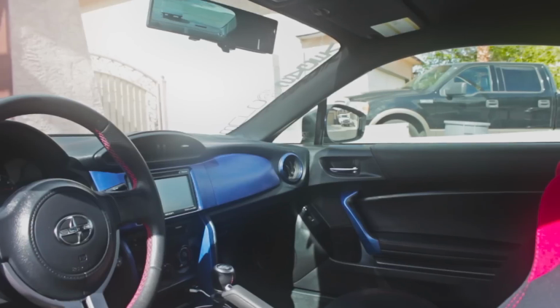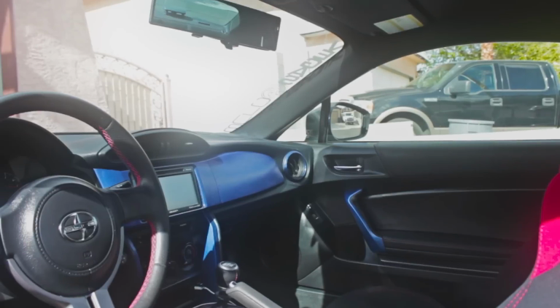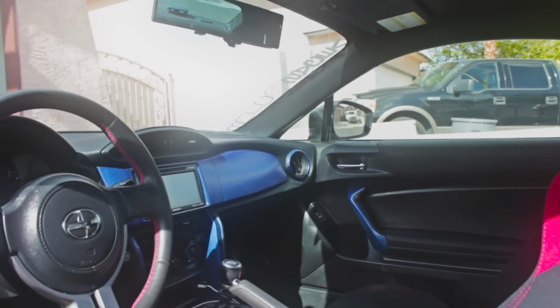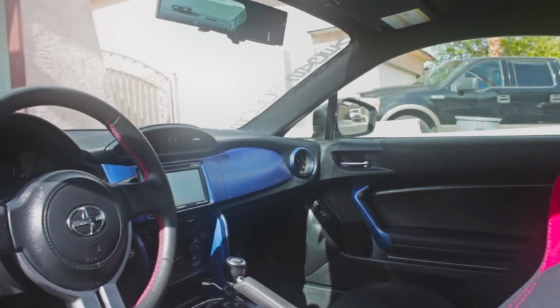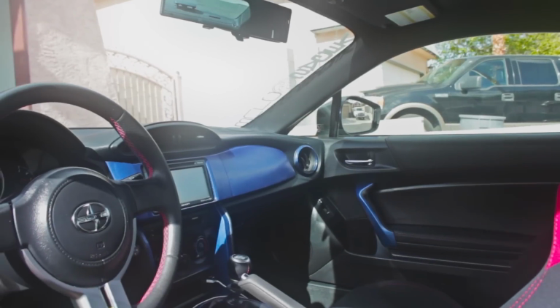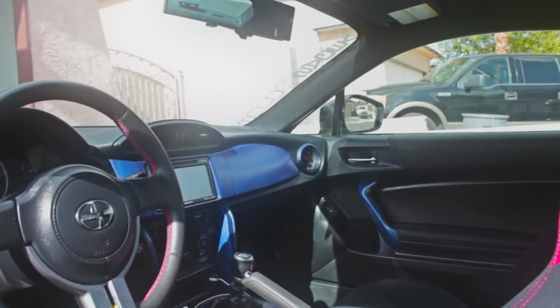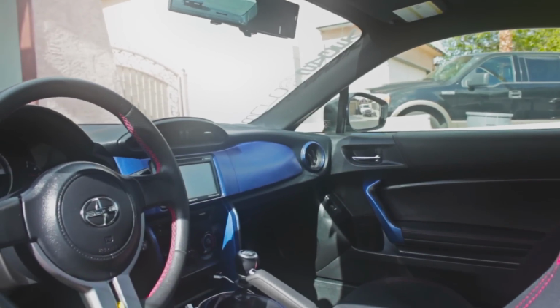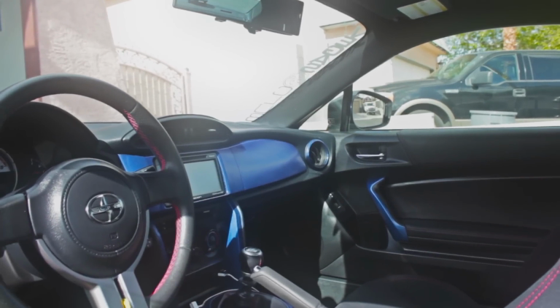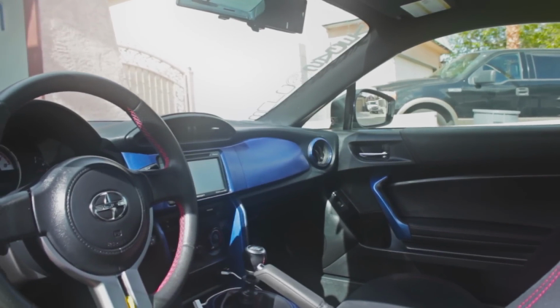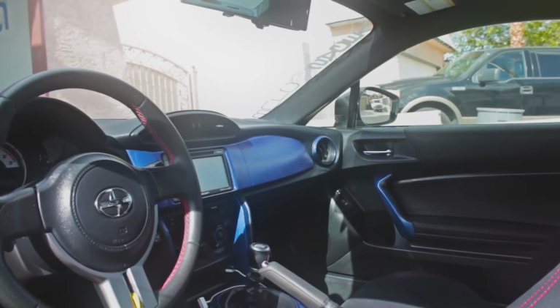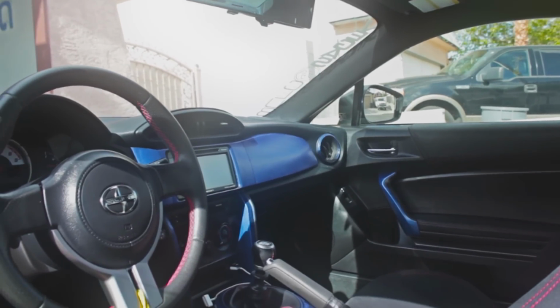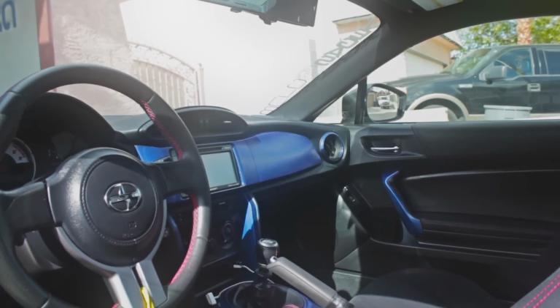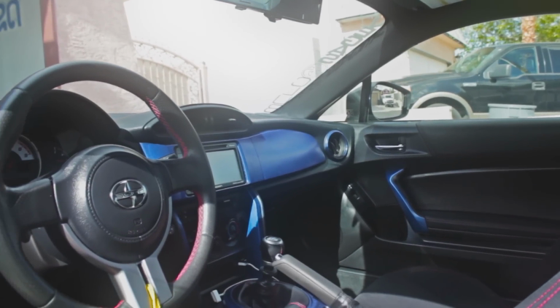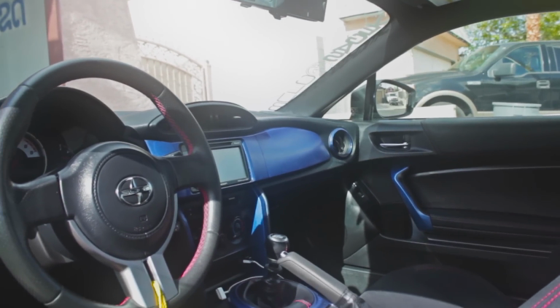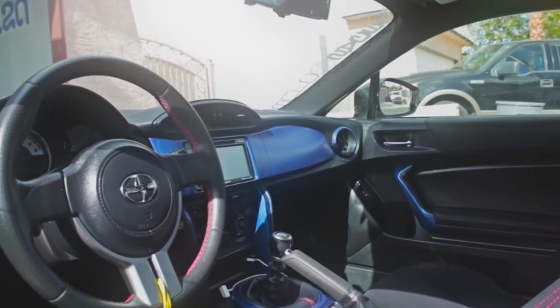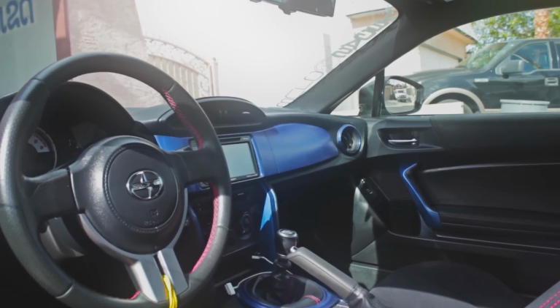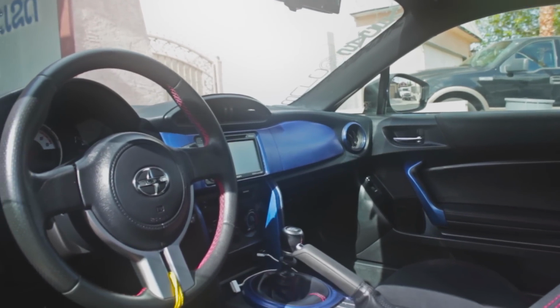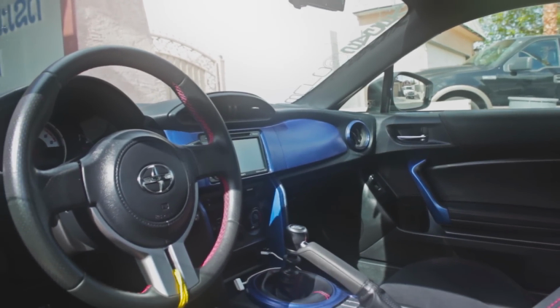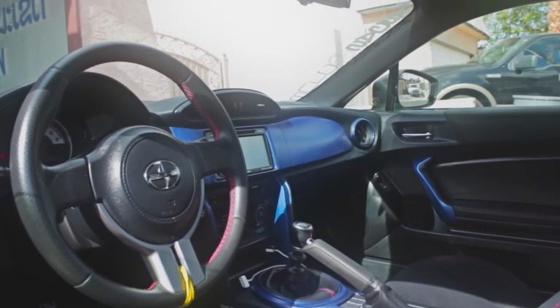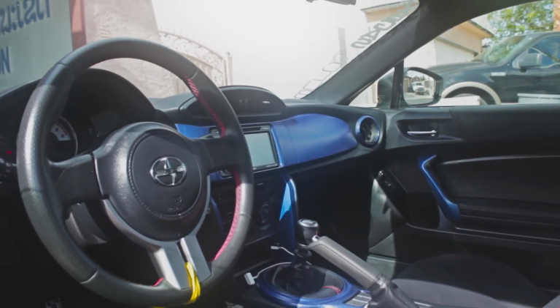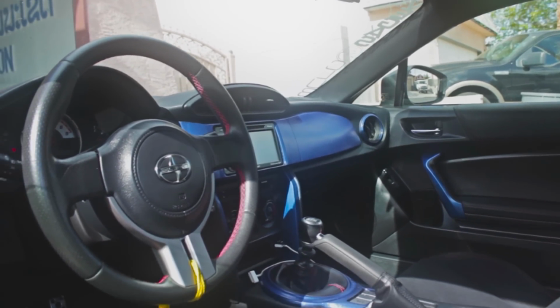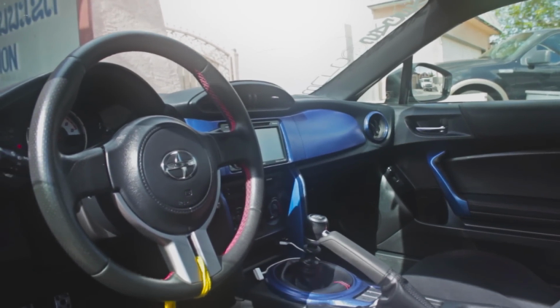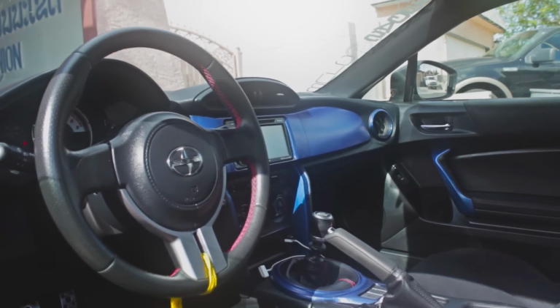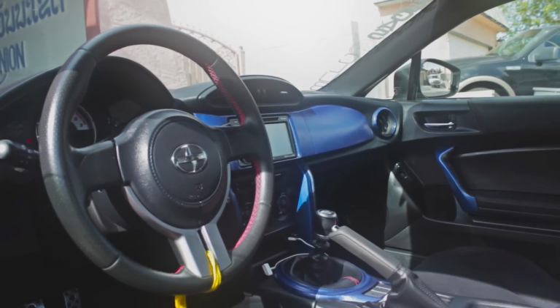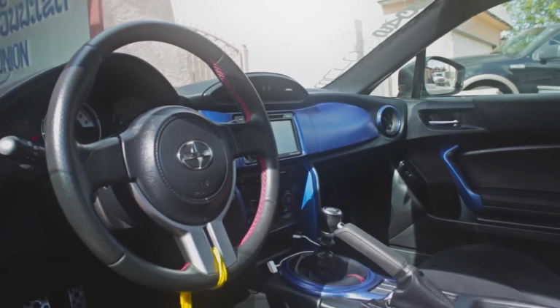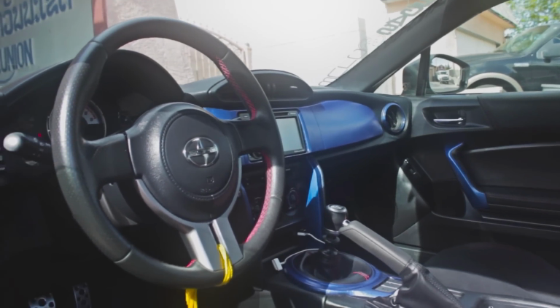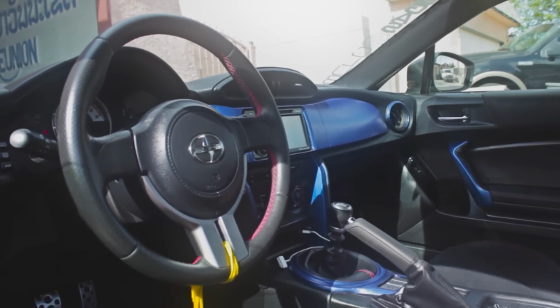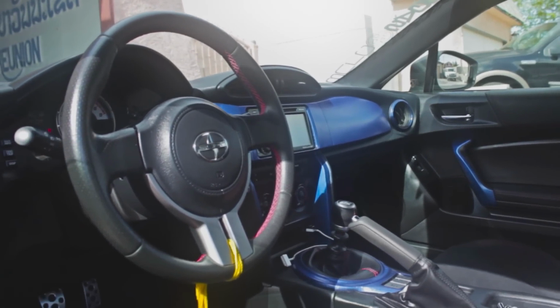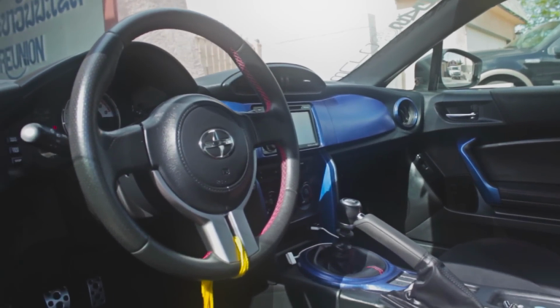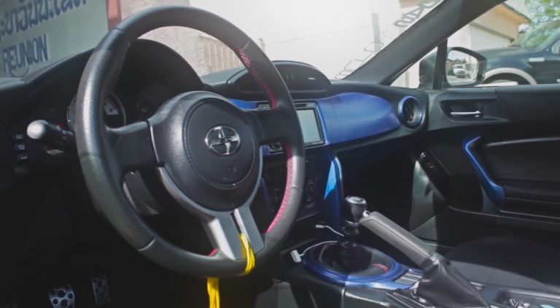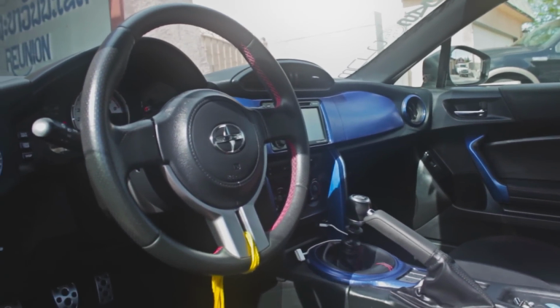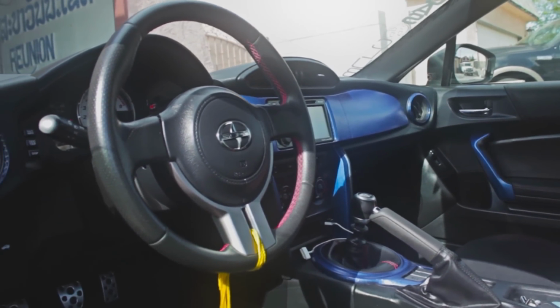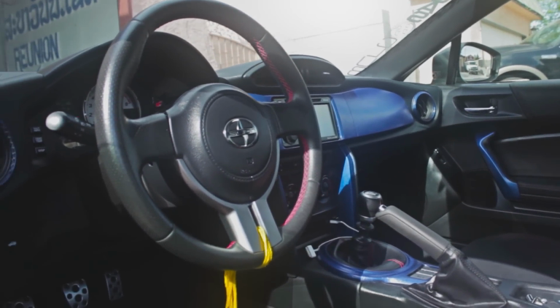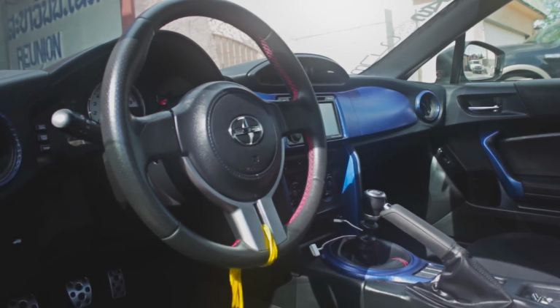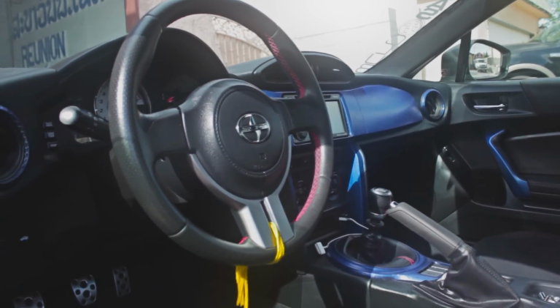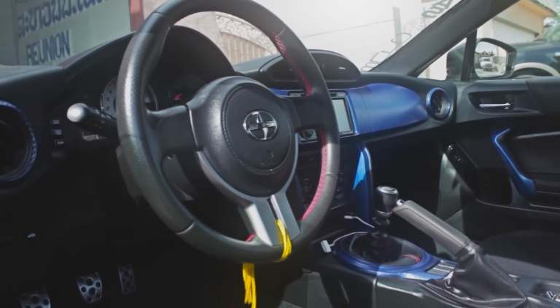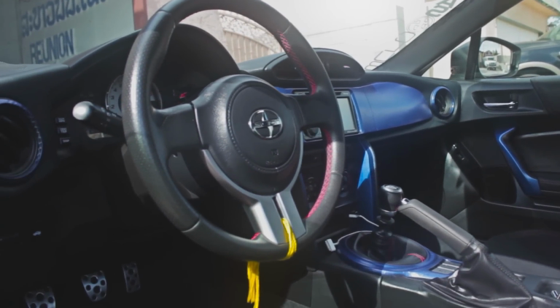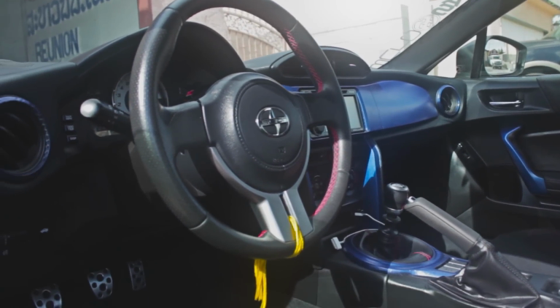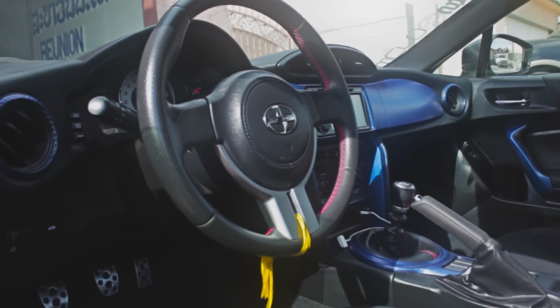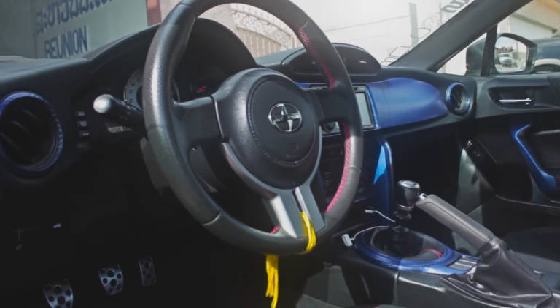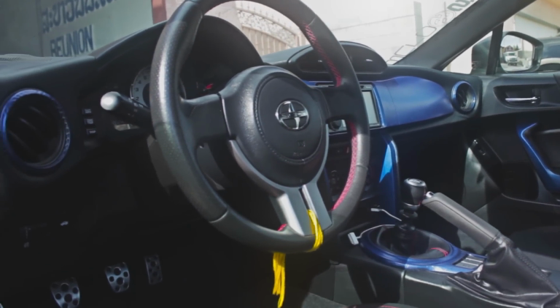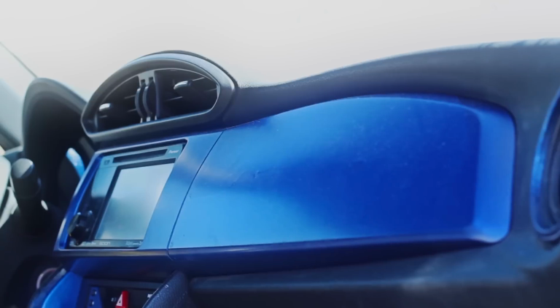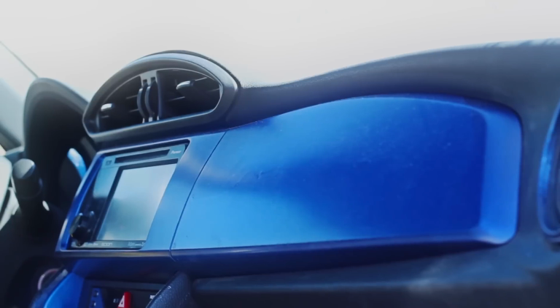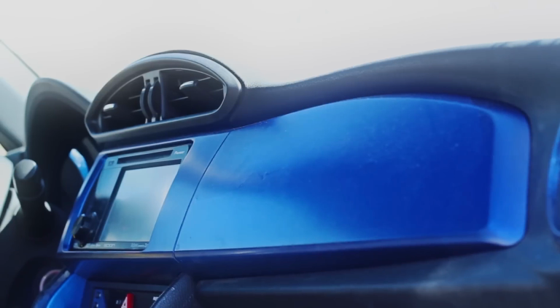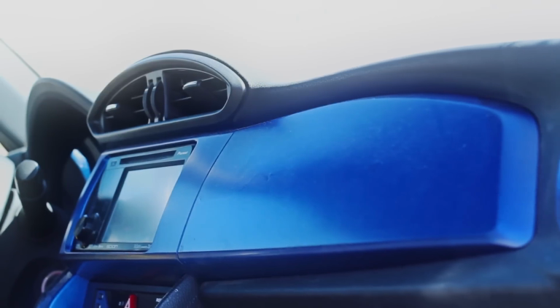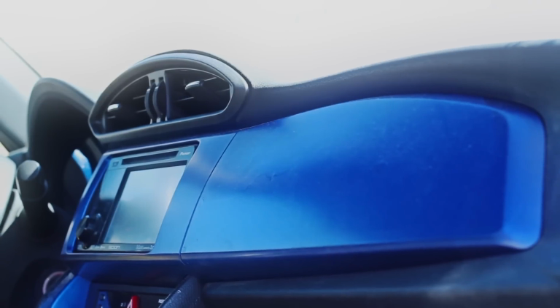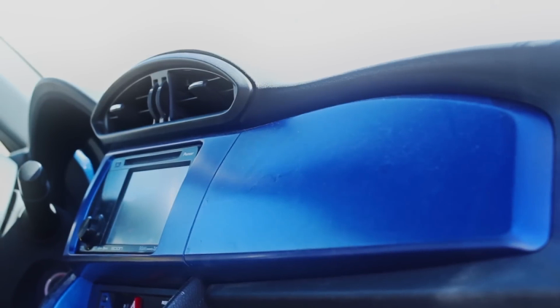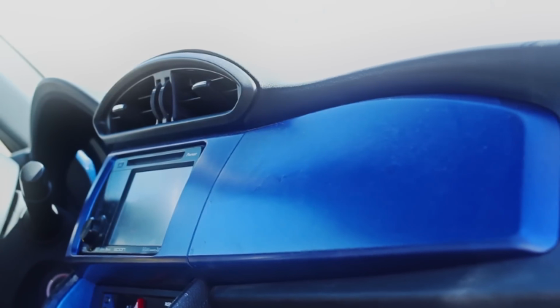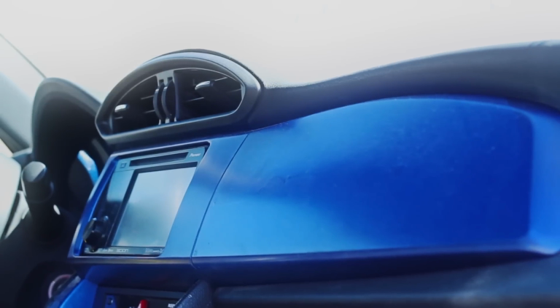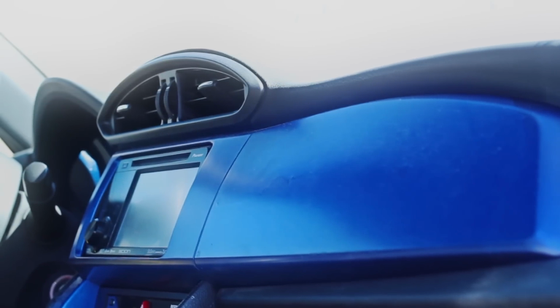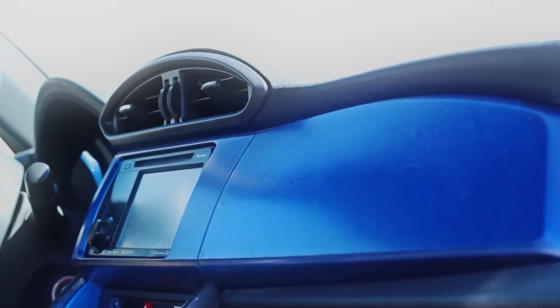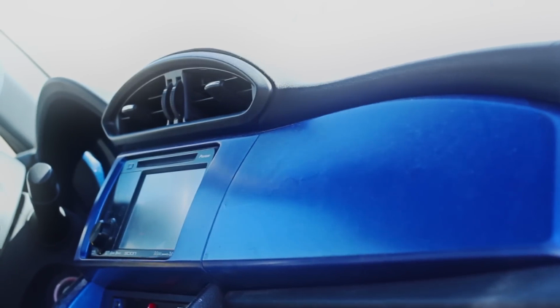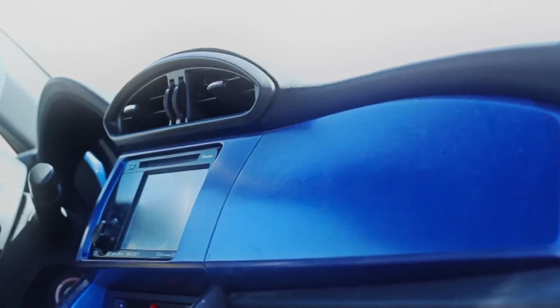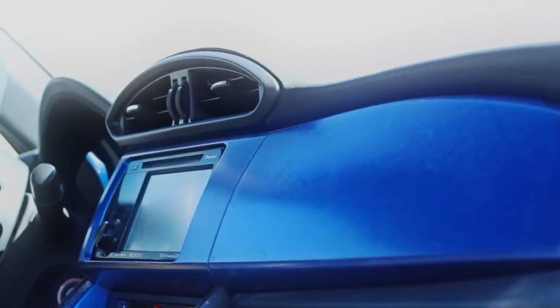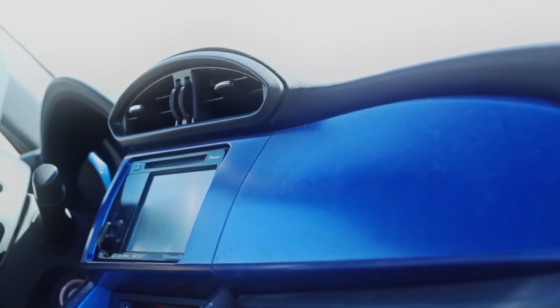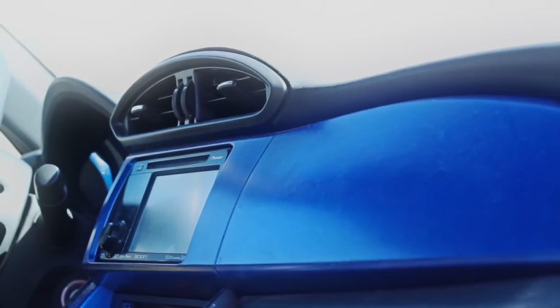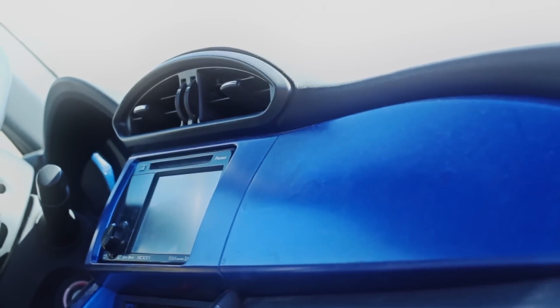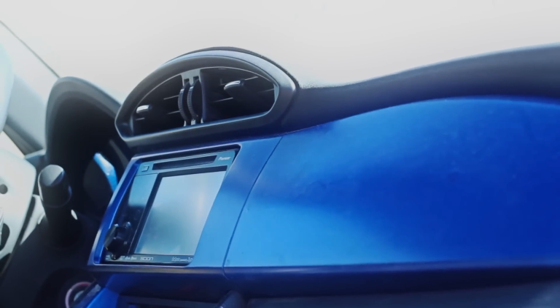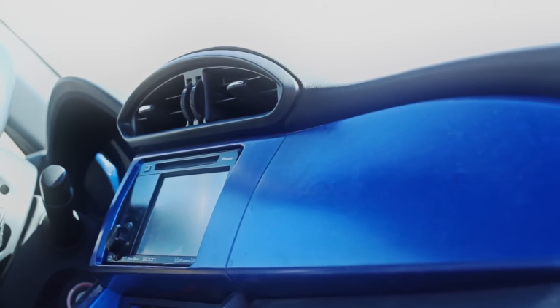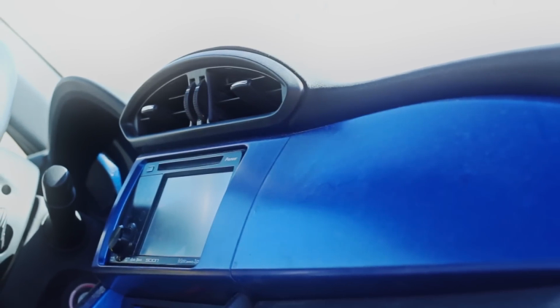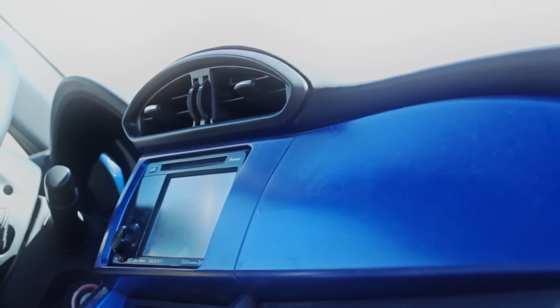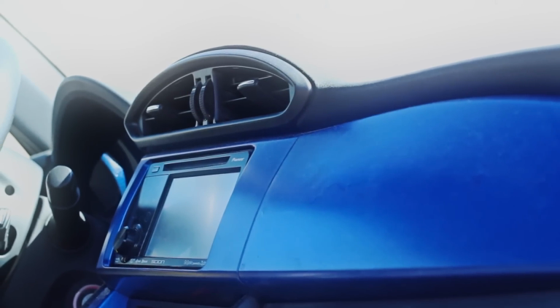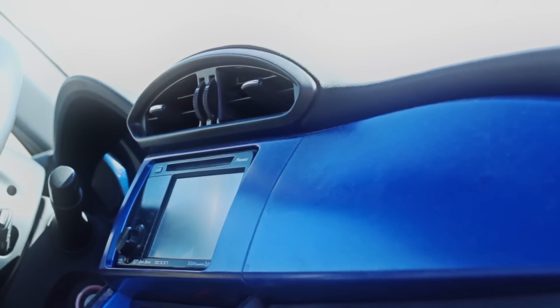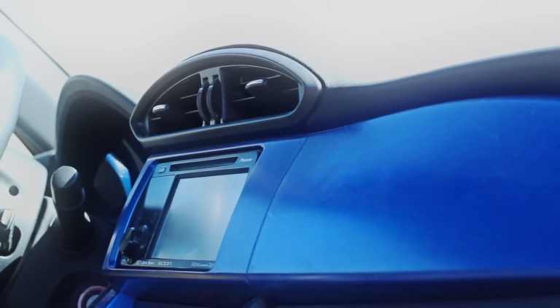Alright guys, today we're taking a look at how I went about redoing my interior, cause Plasti Dip gets old.